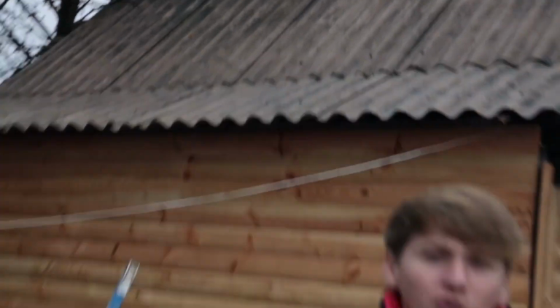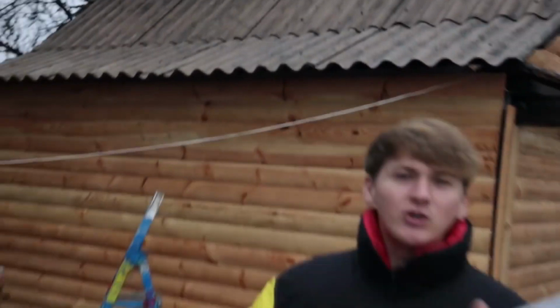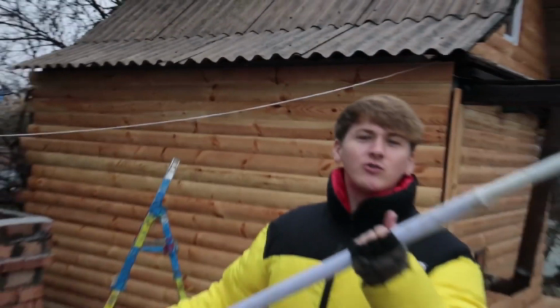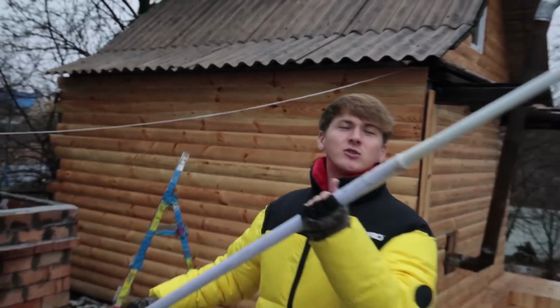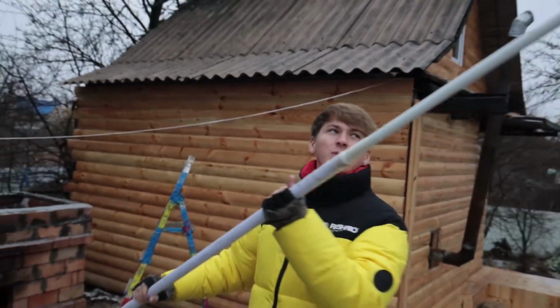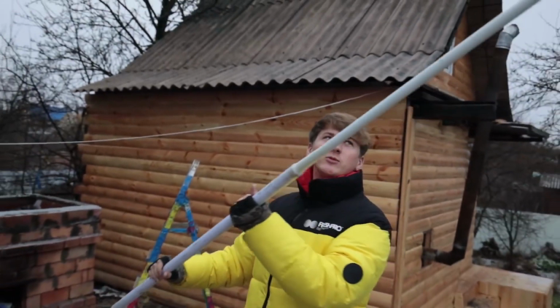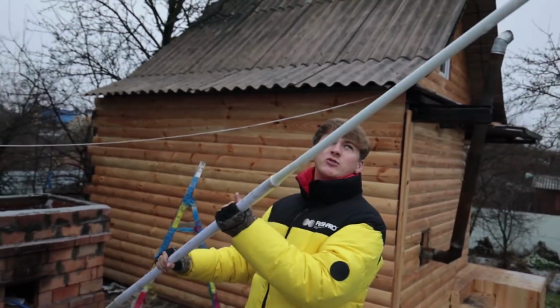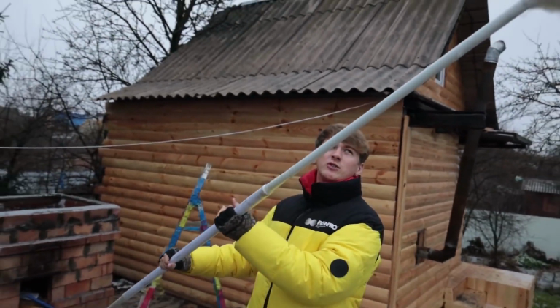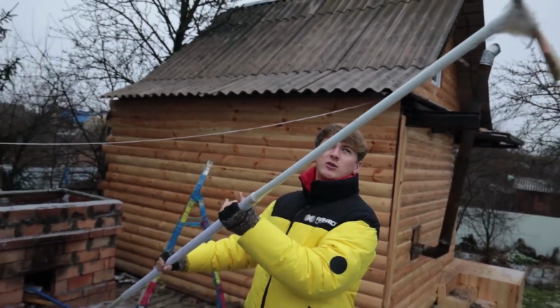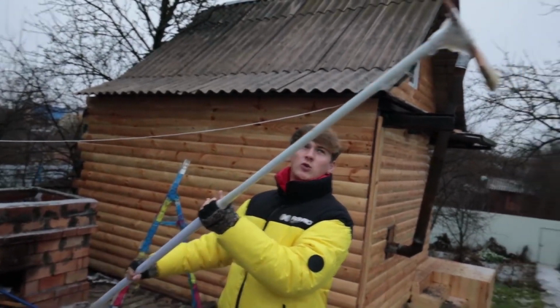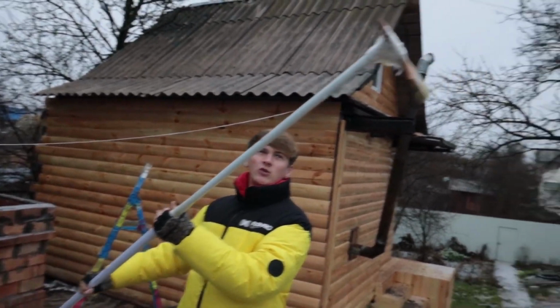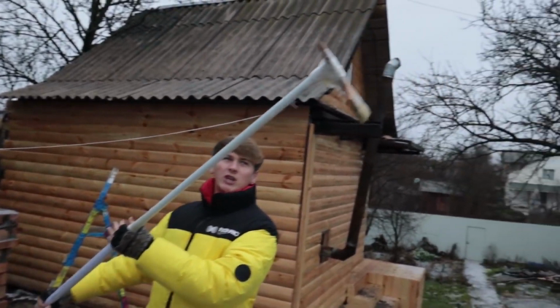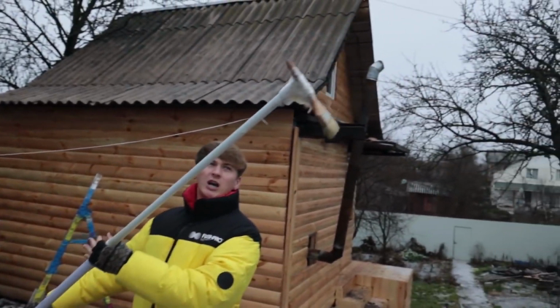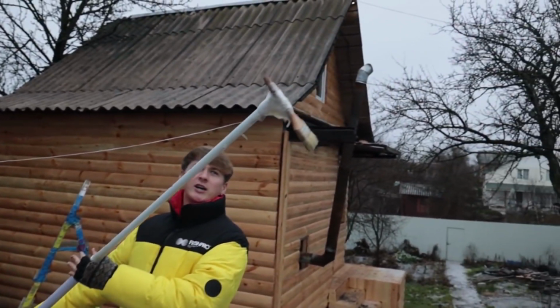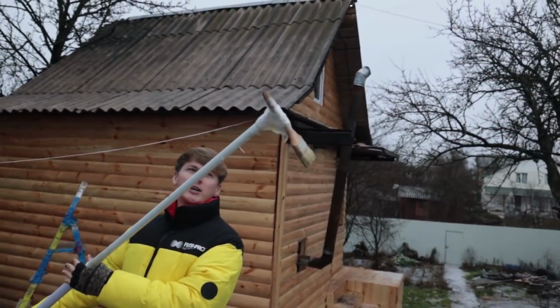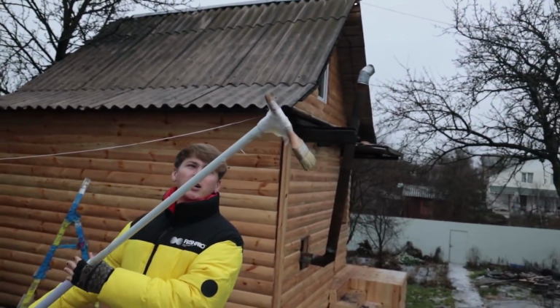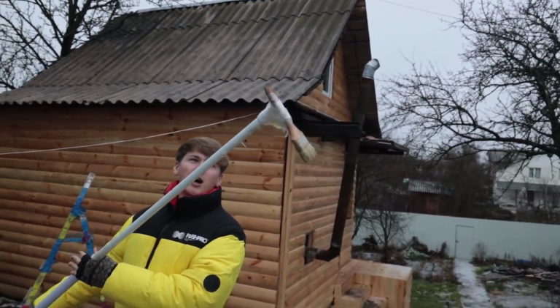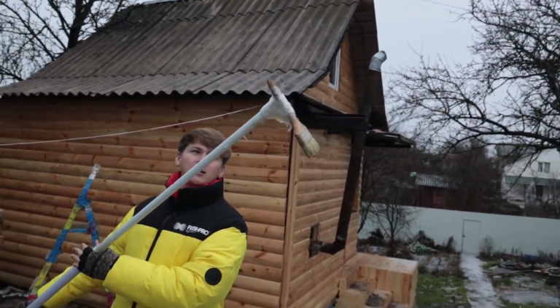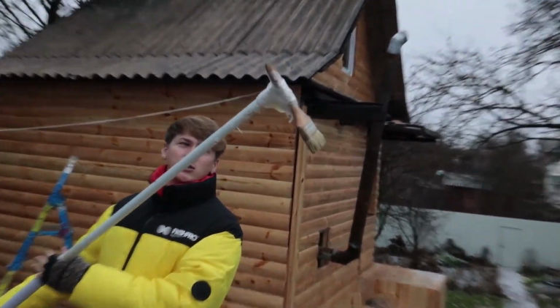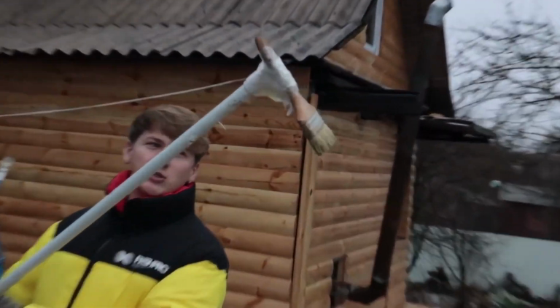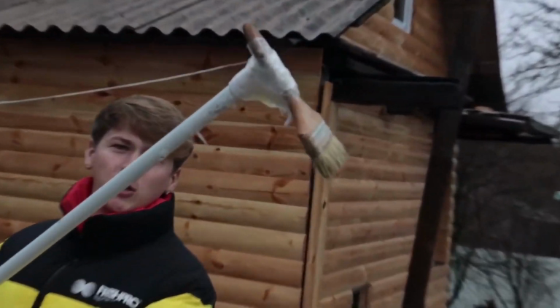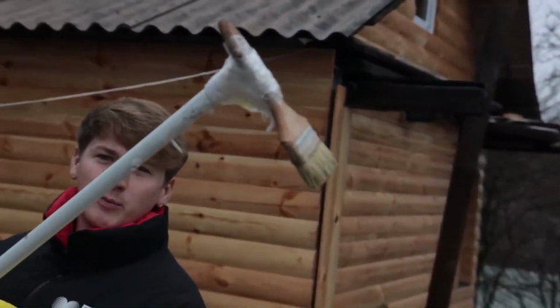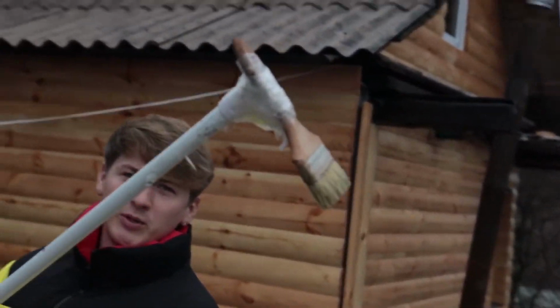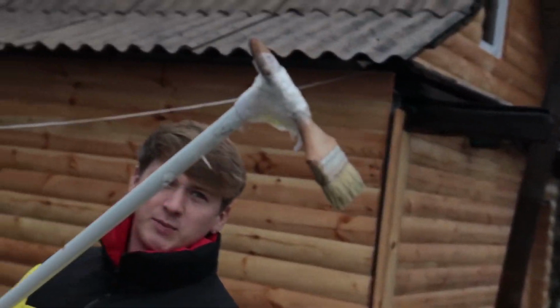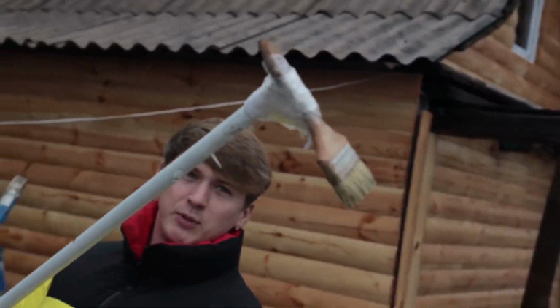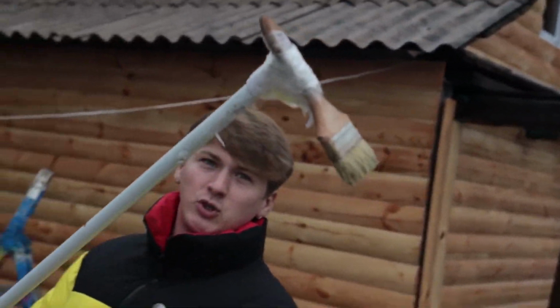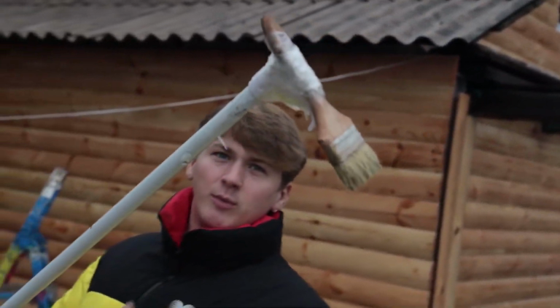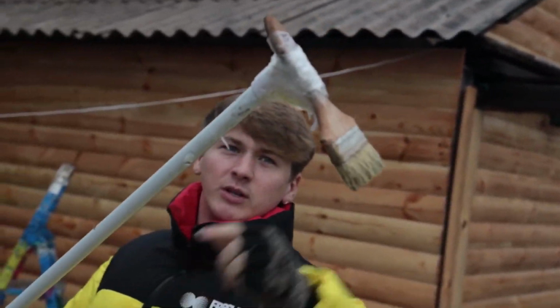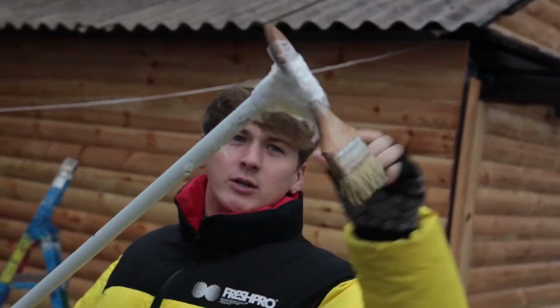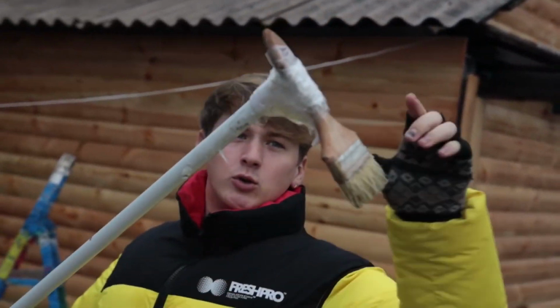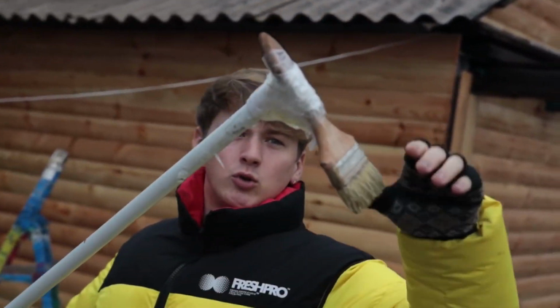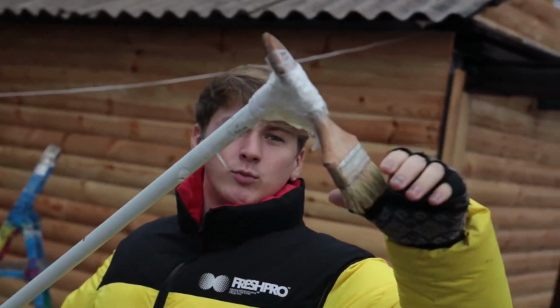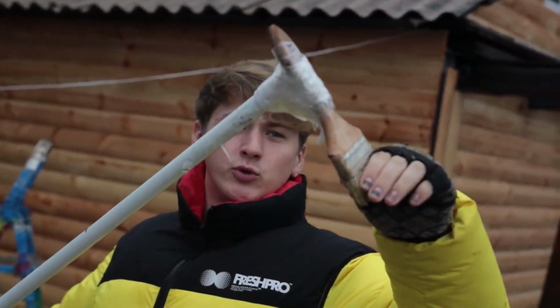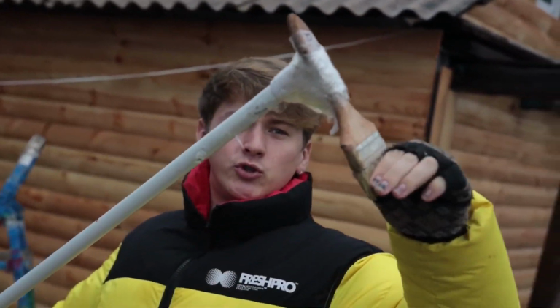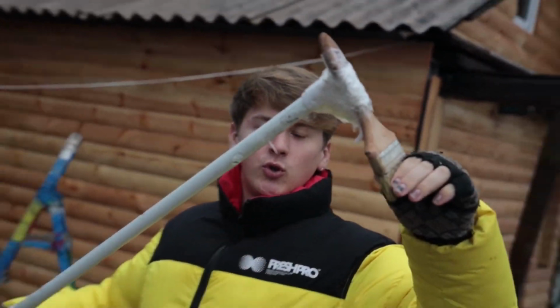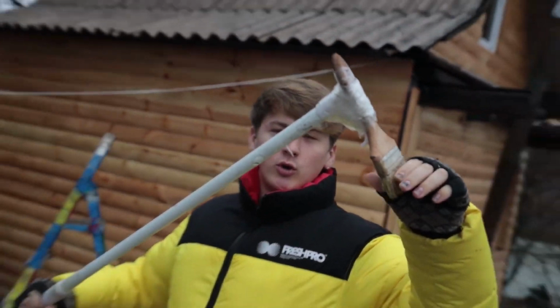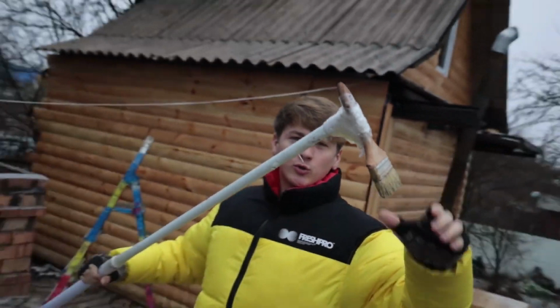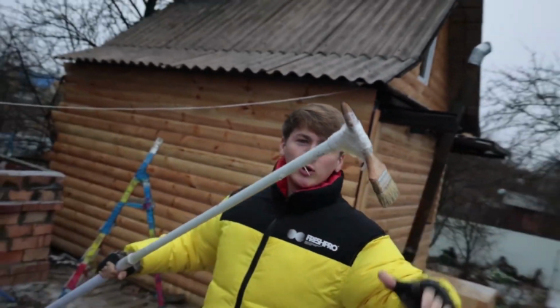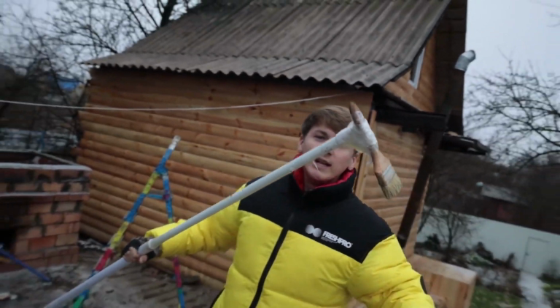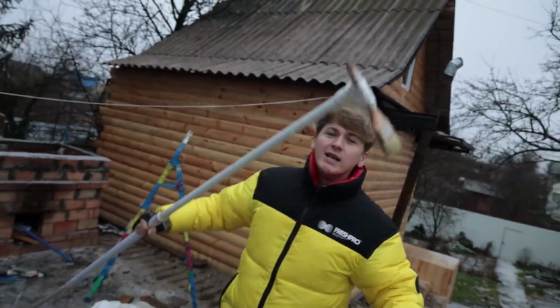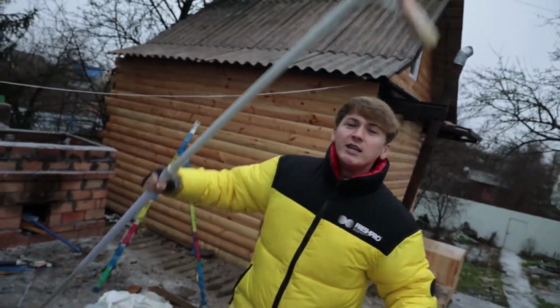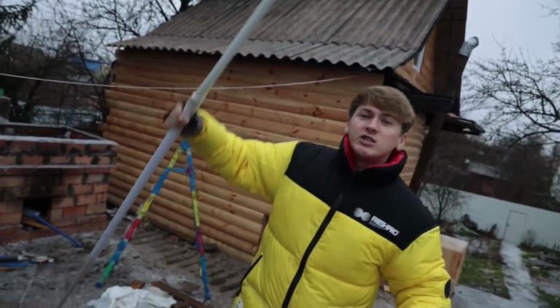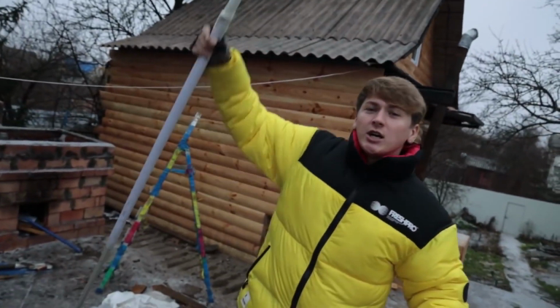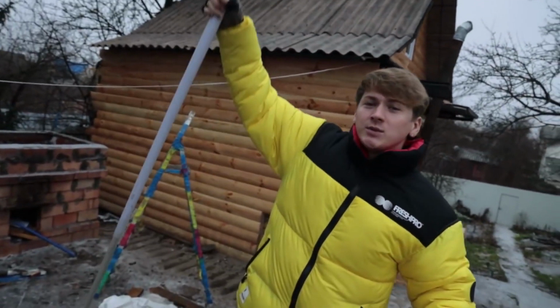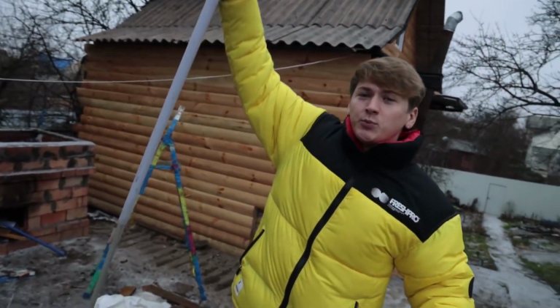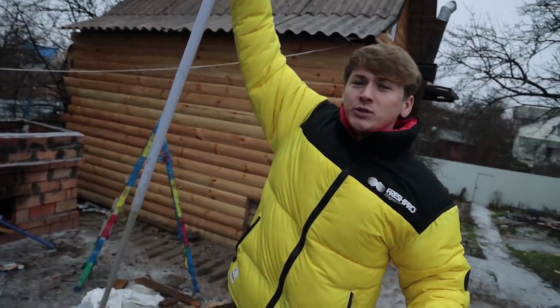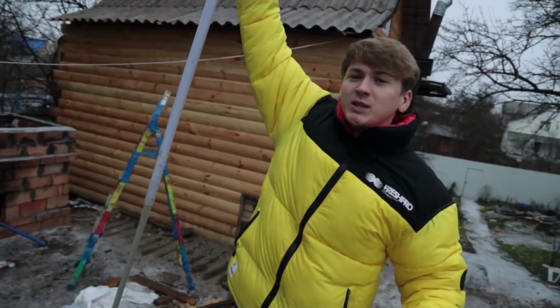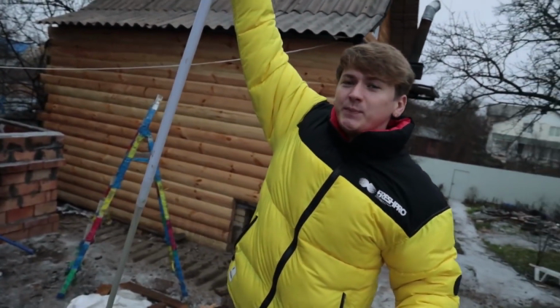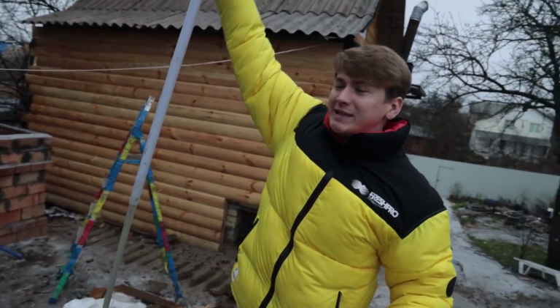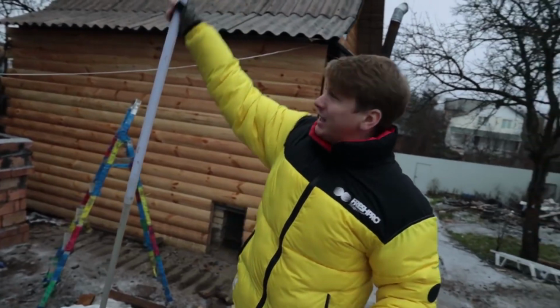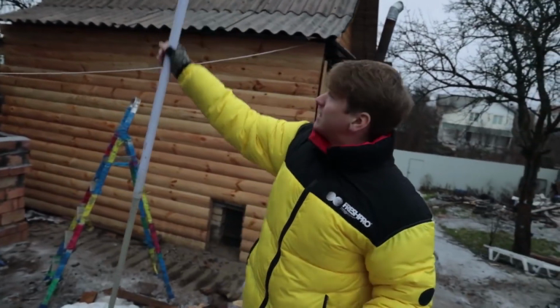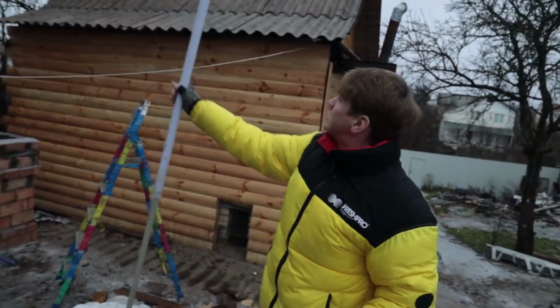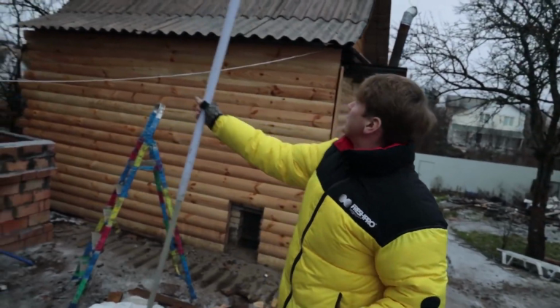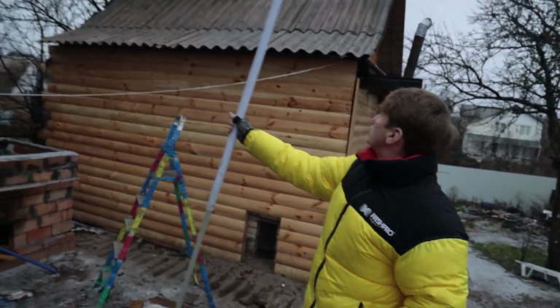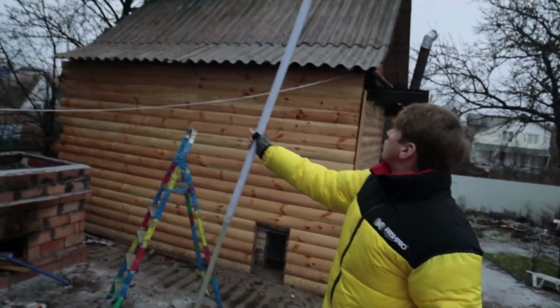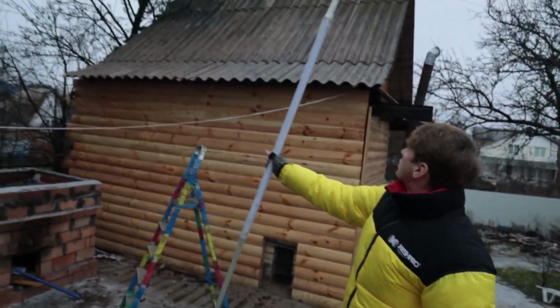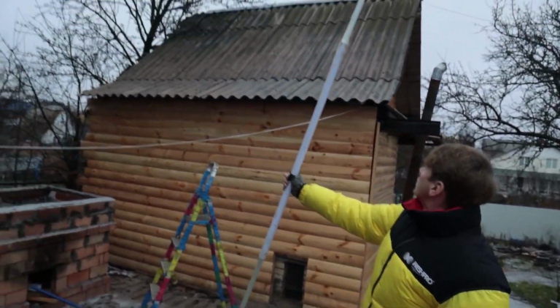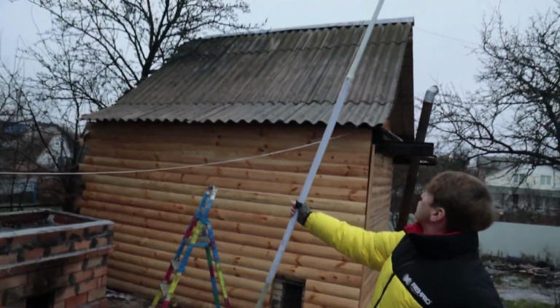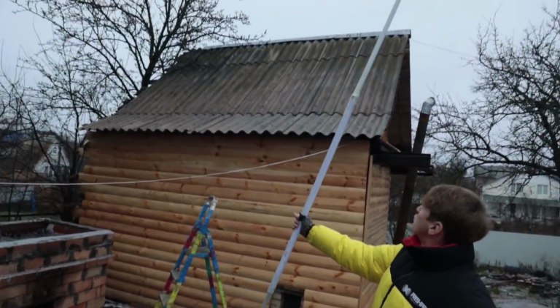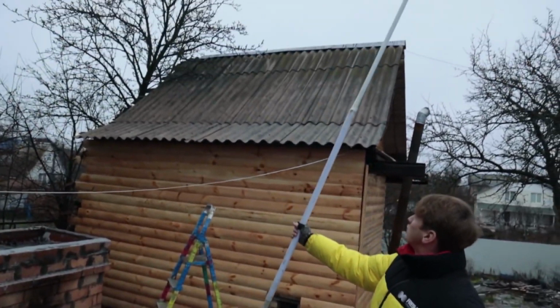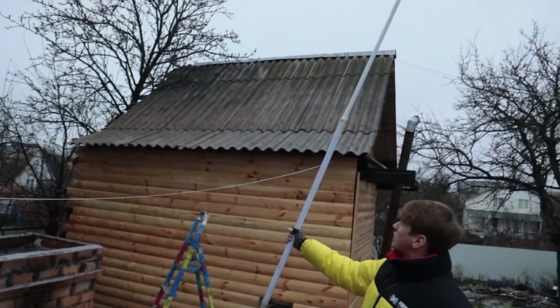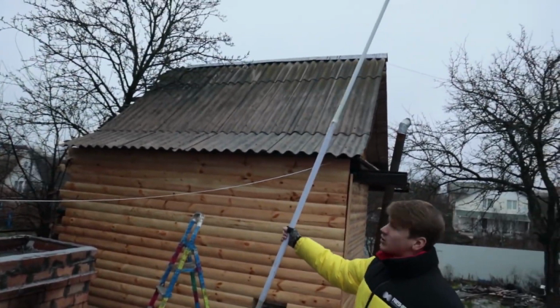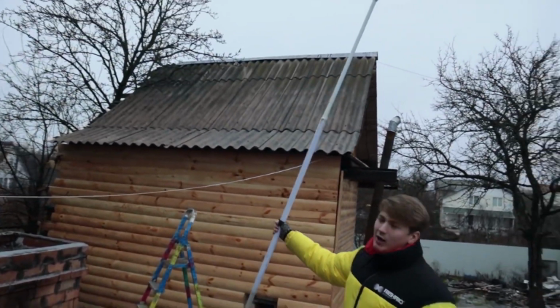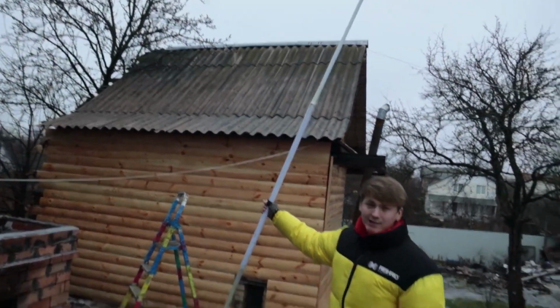In the previous video we washed the roof, at least we tried. And today with the help of such a tool on which Sergei fixed the brush, we'll try to paint this roof.